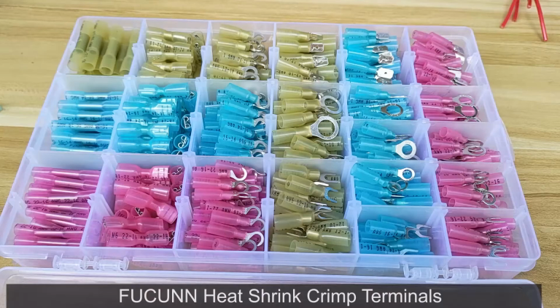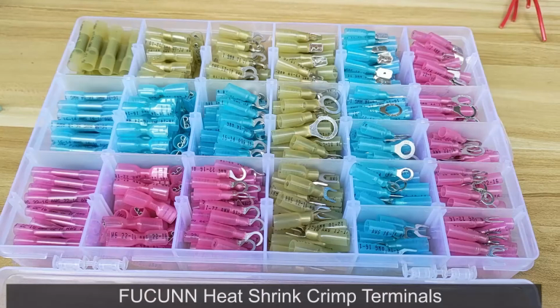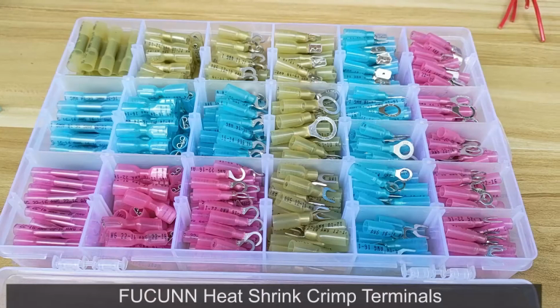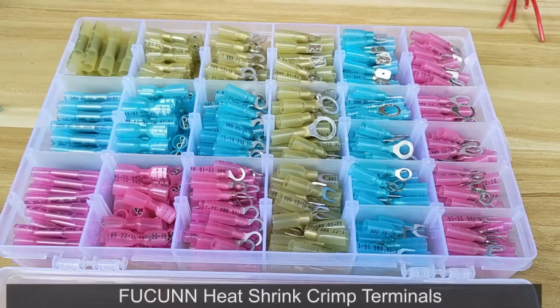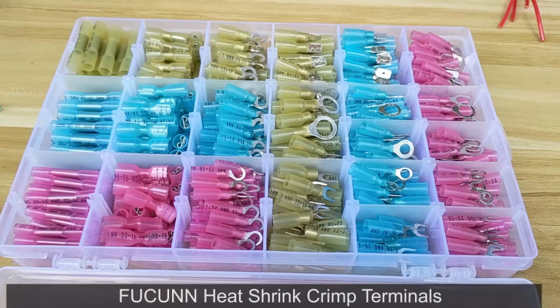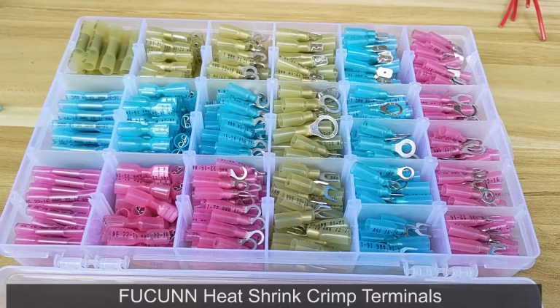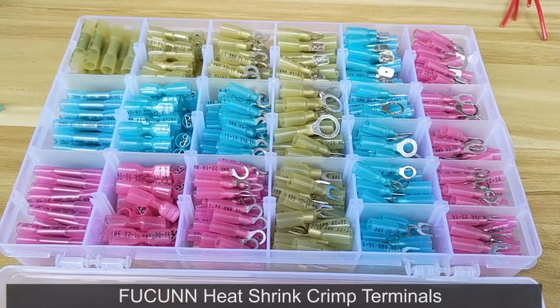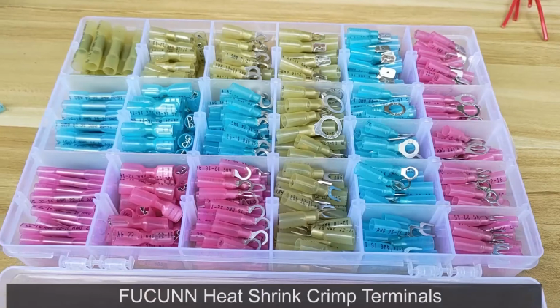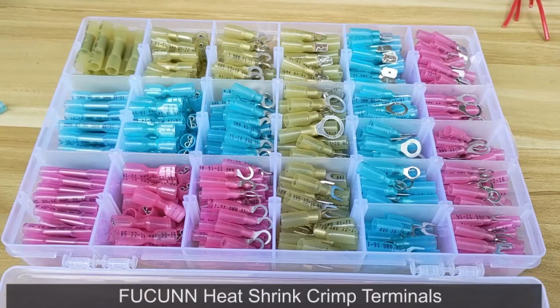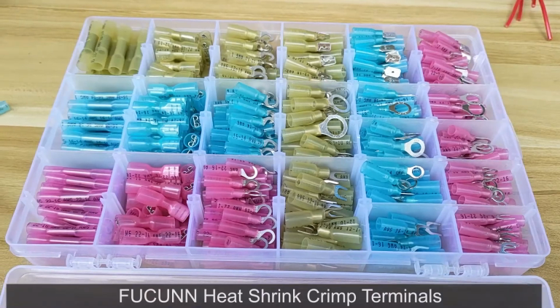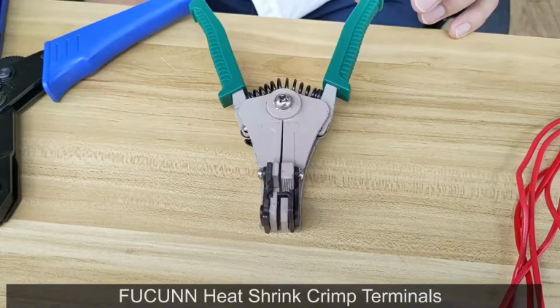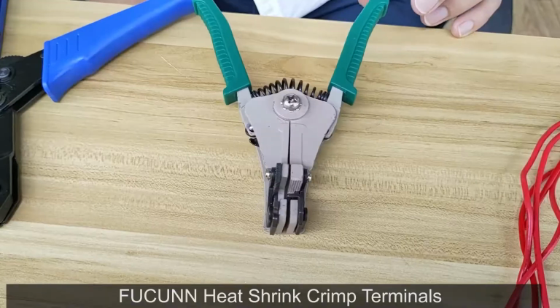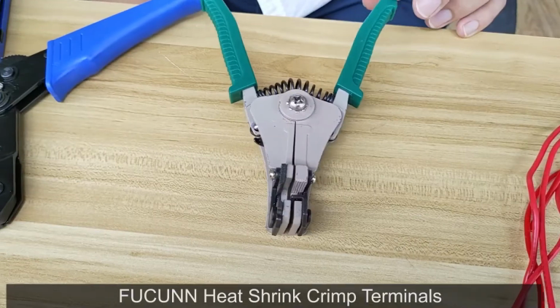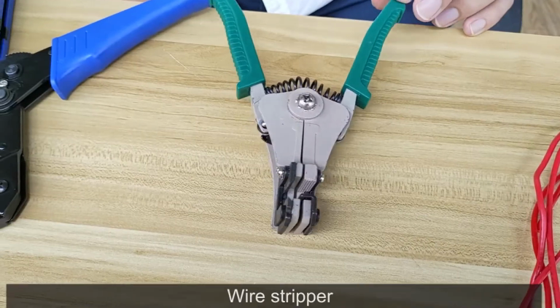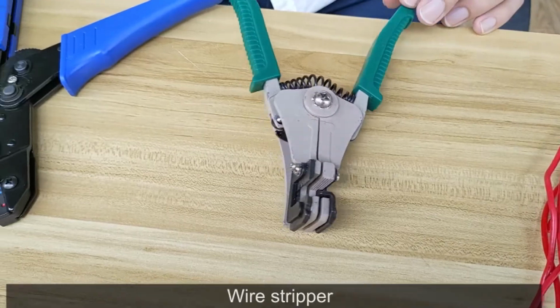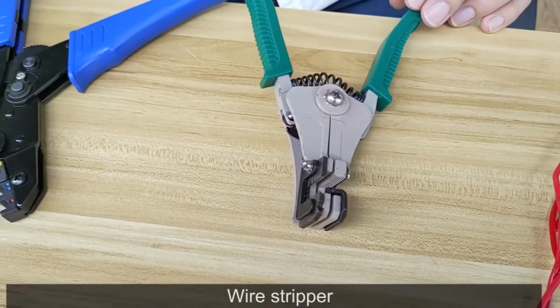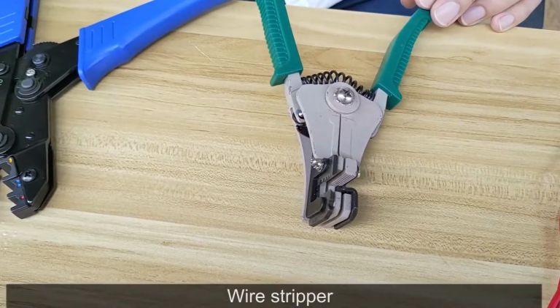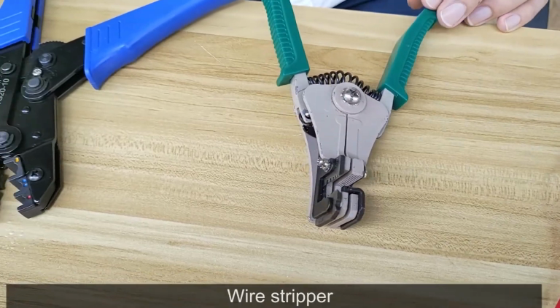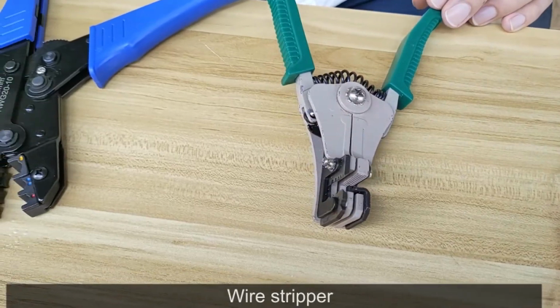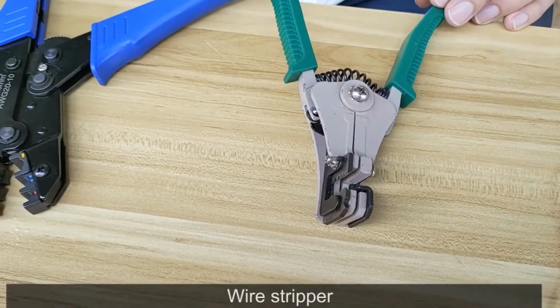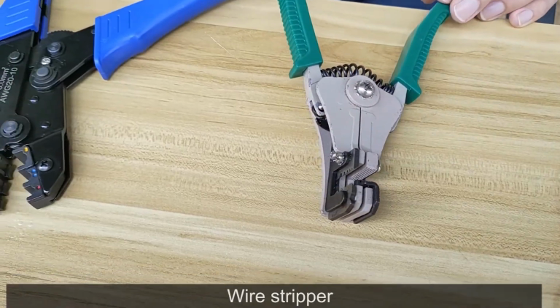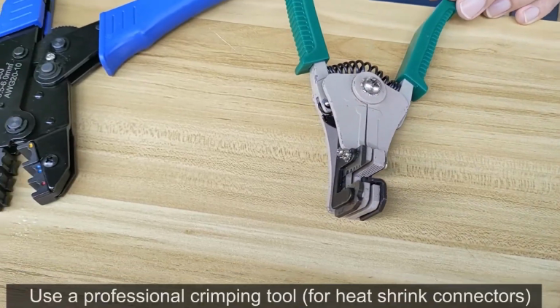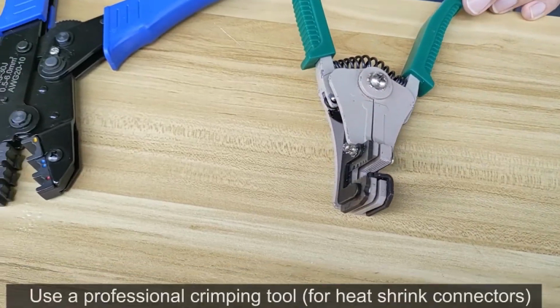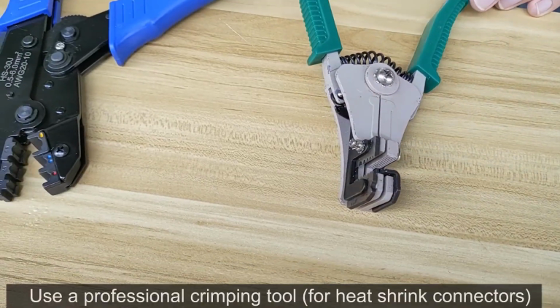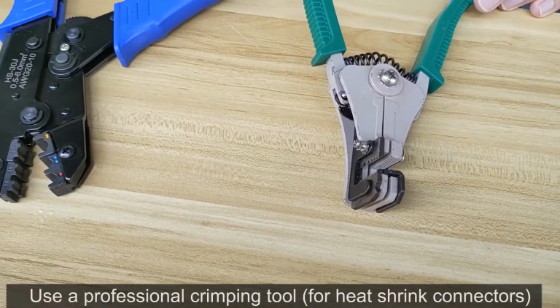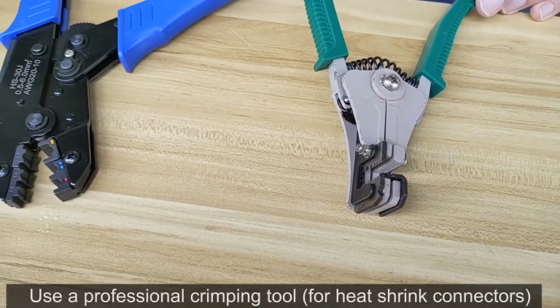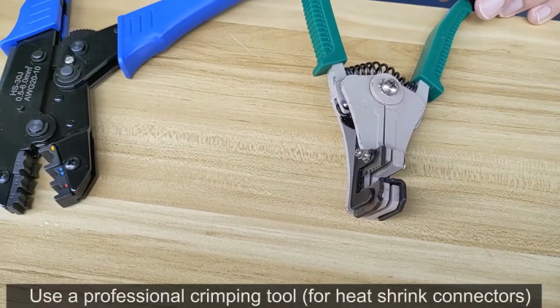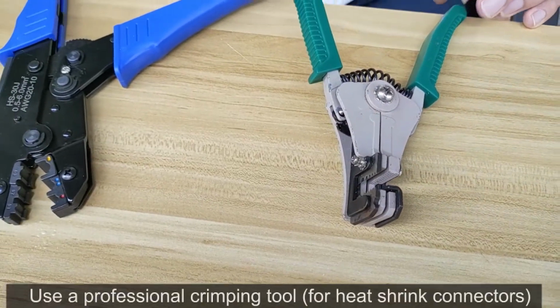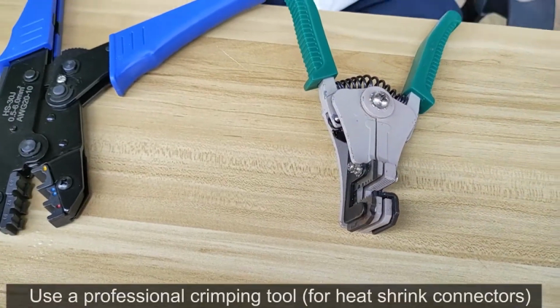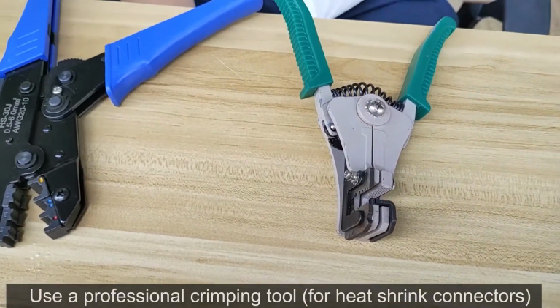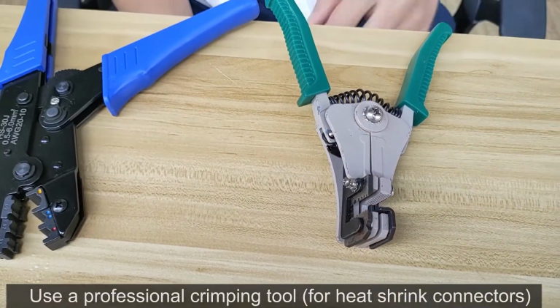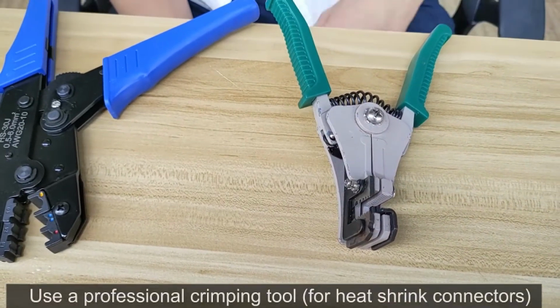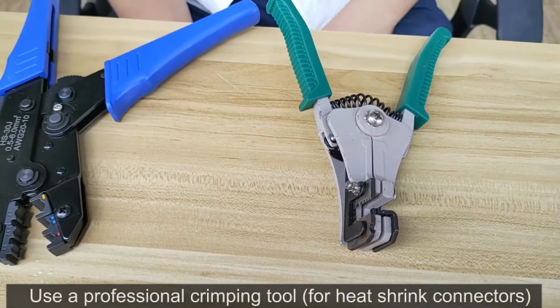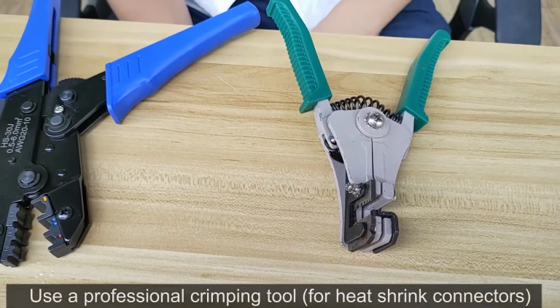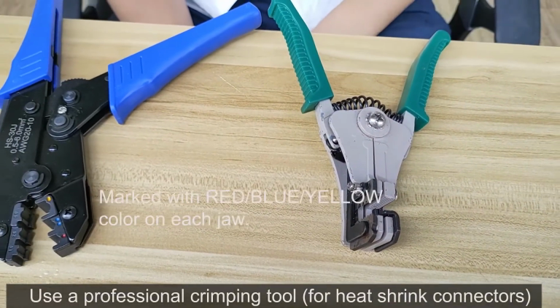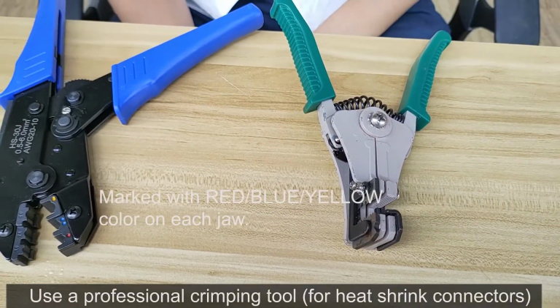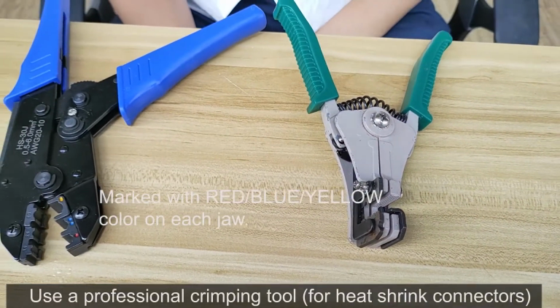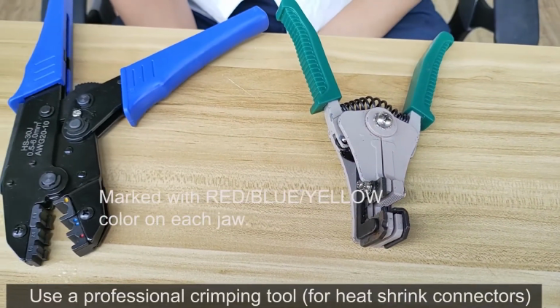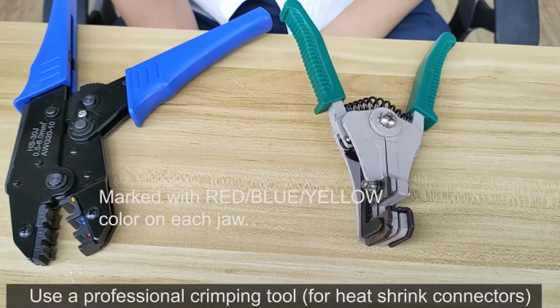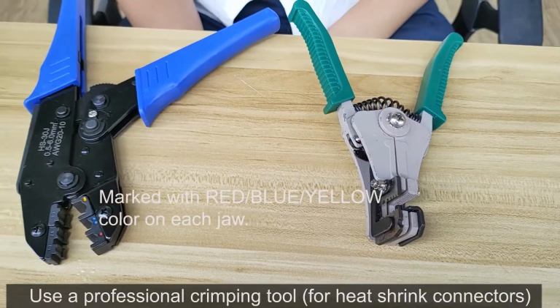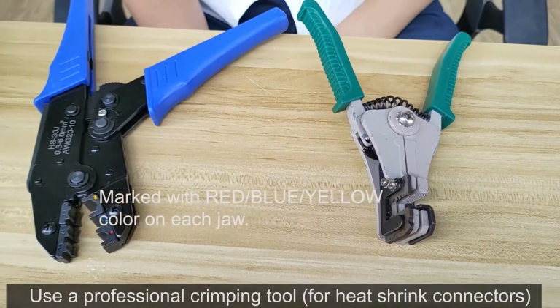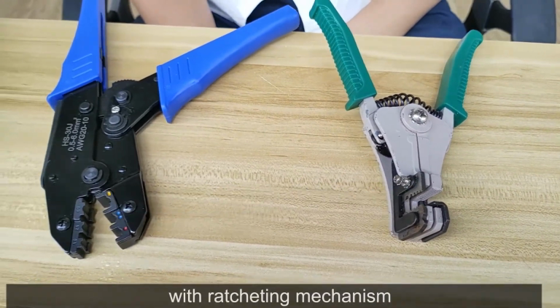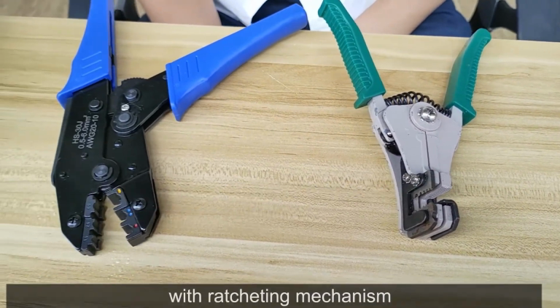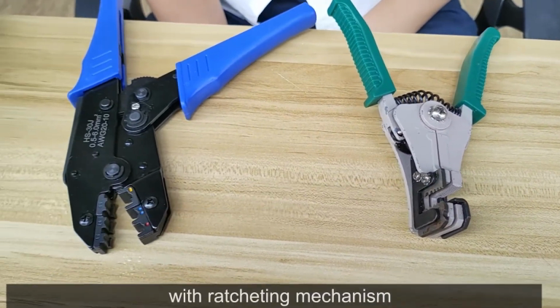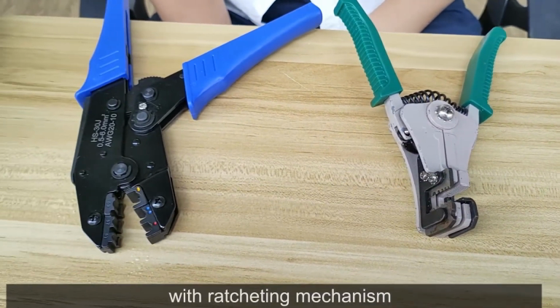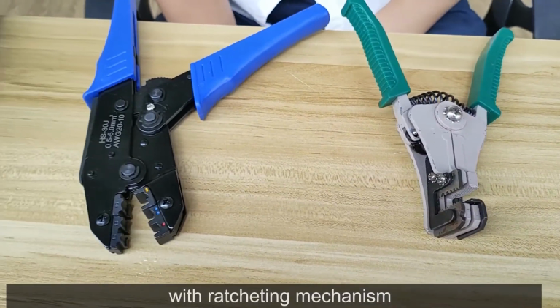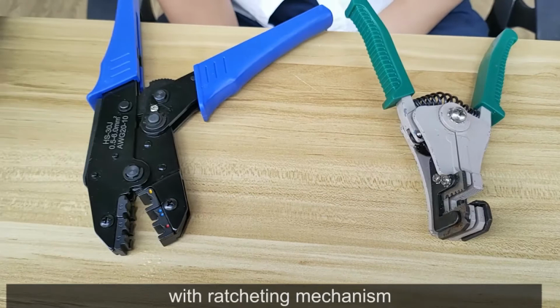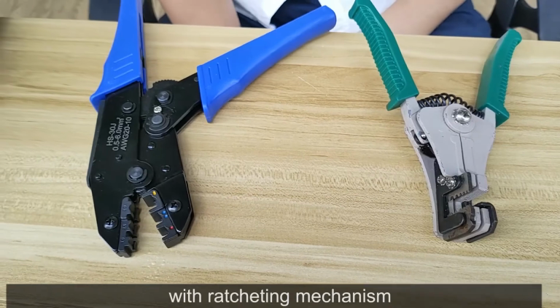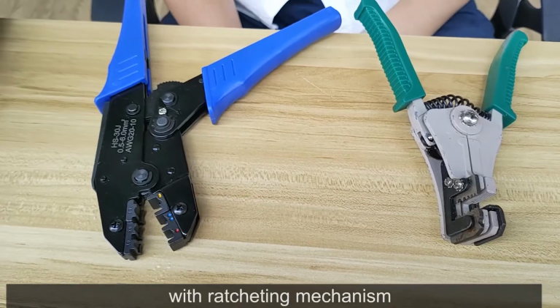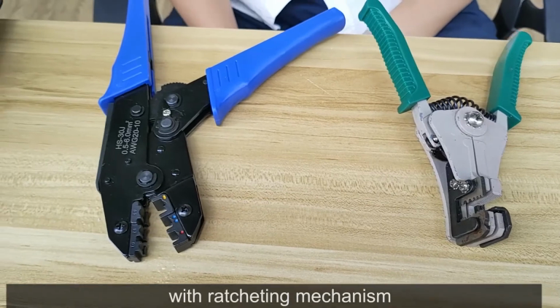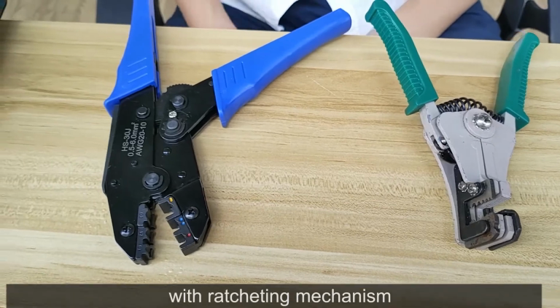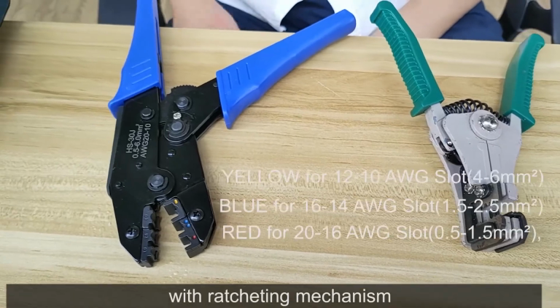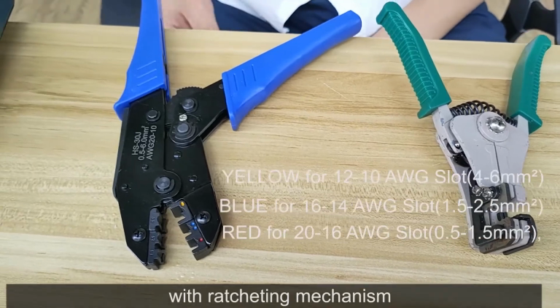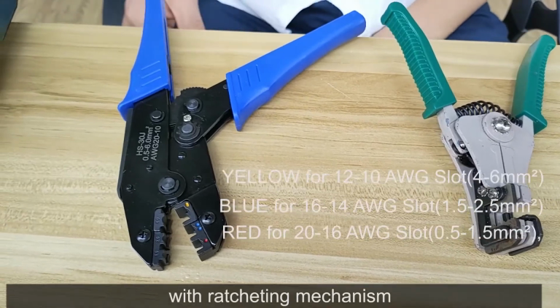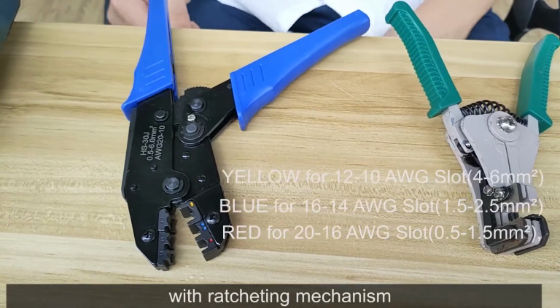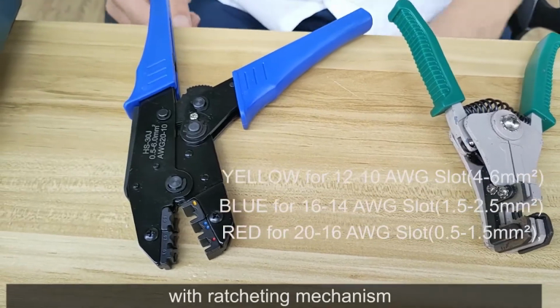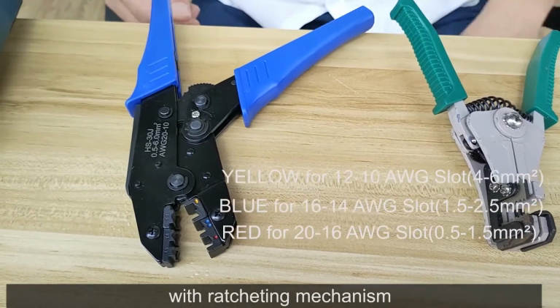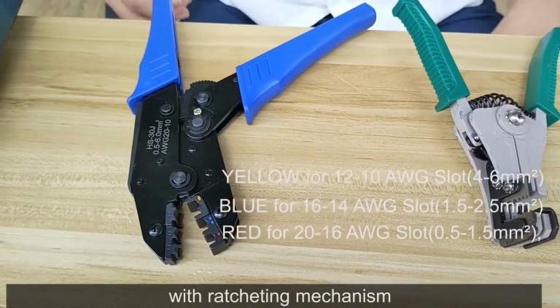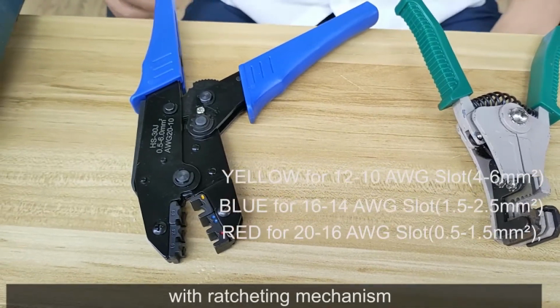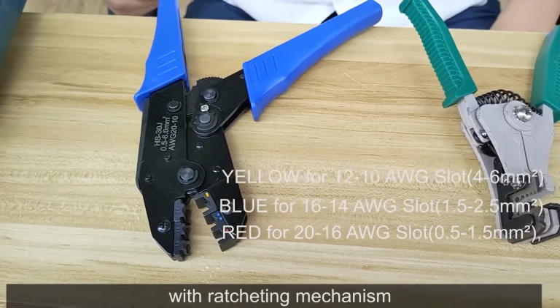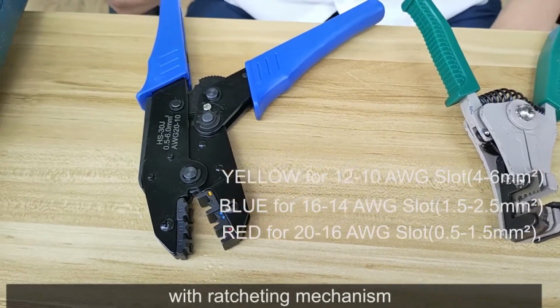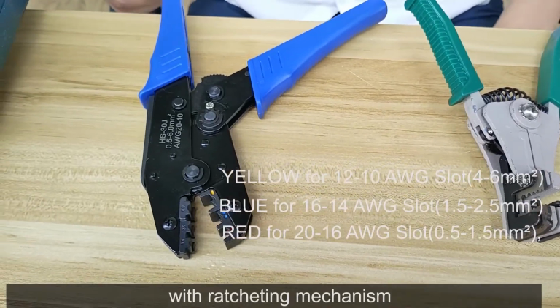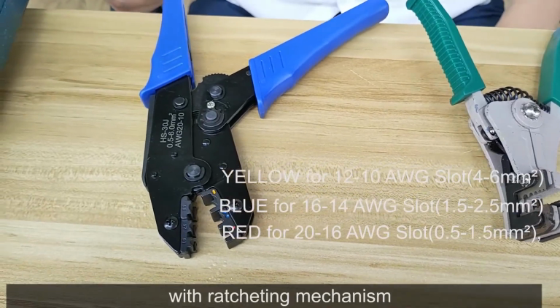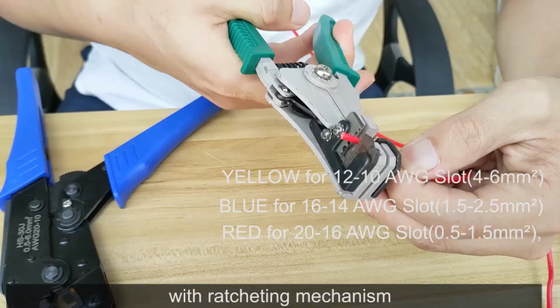Heat shrink crimp terminal, wire stripper. Use a professional crimping tool for heat shrink connectors, with a ratcheting mechanism.